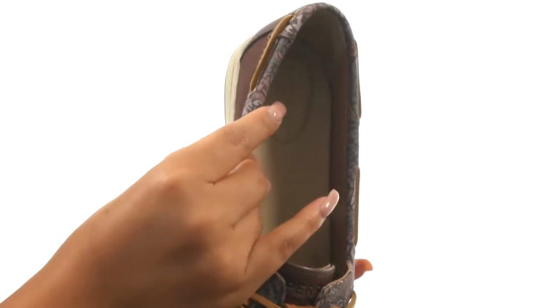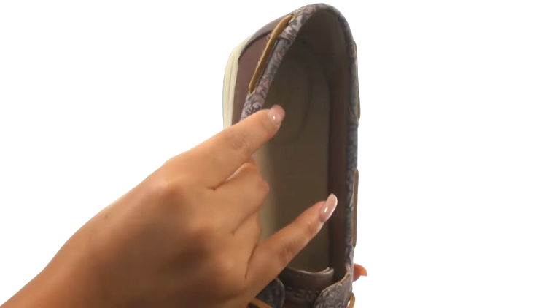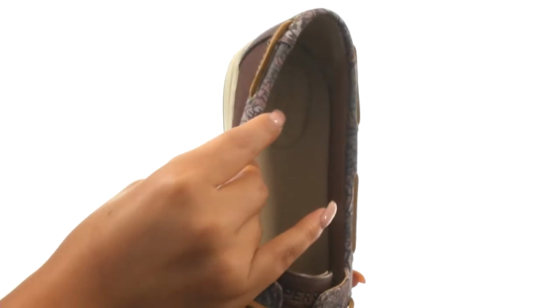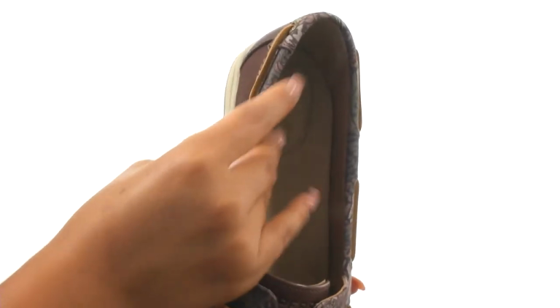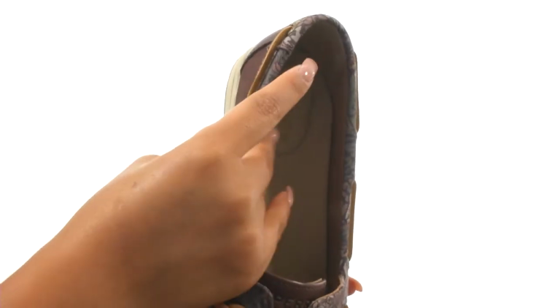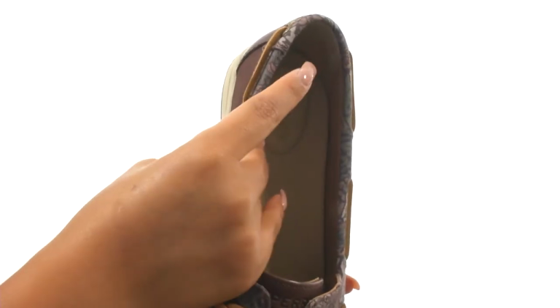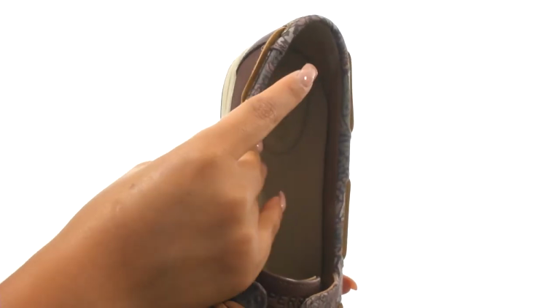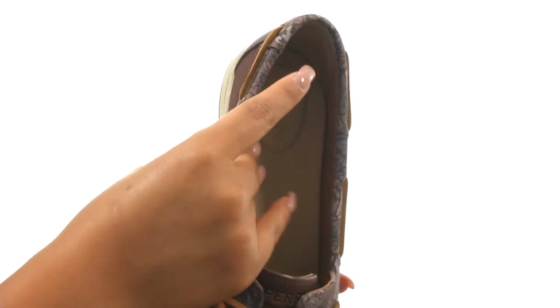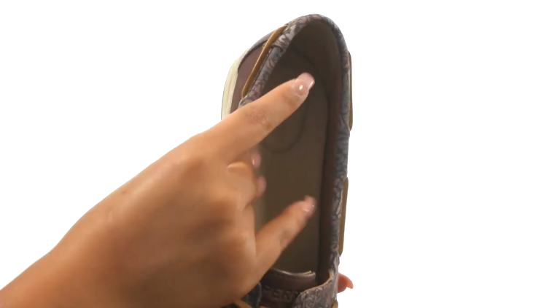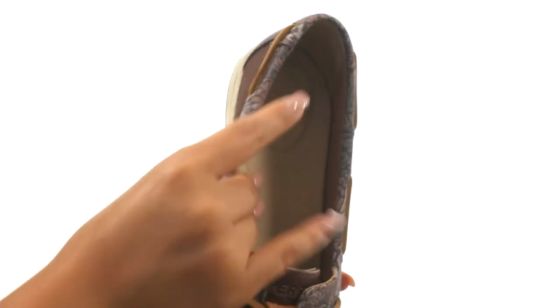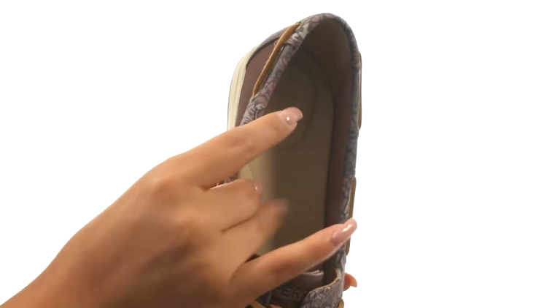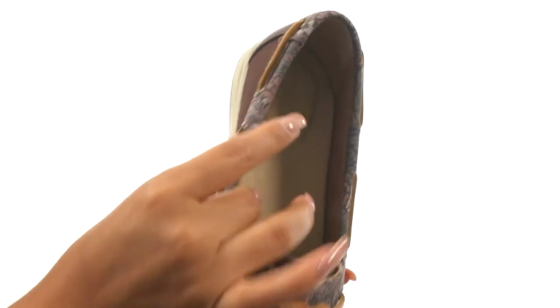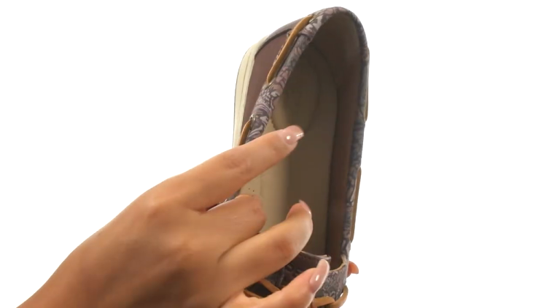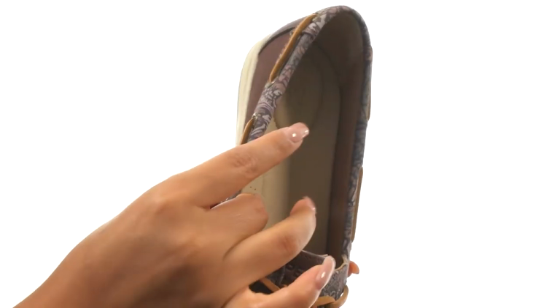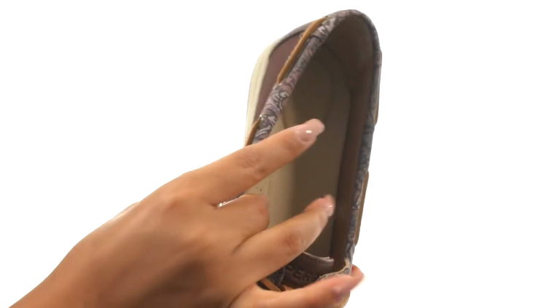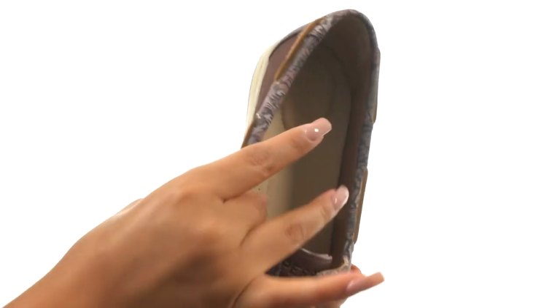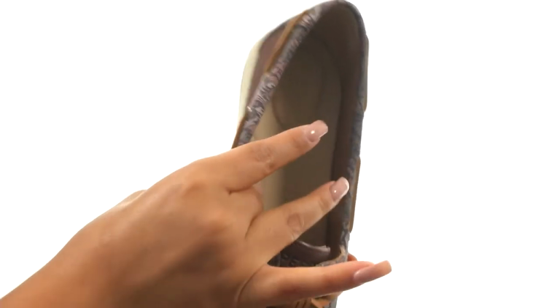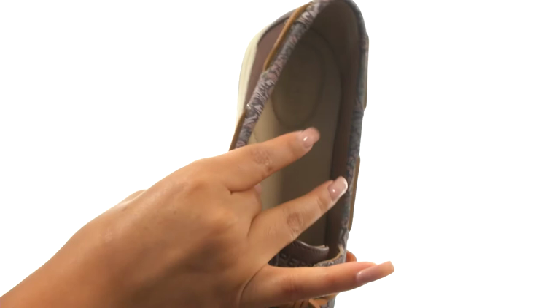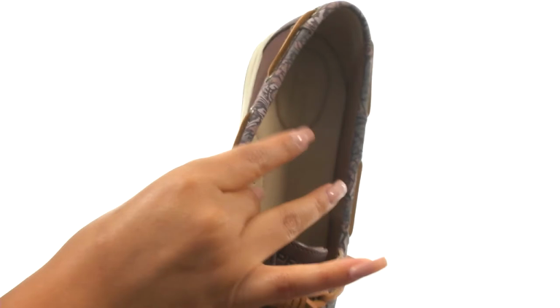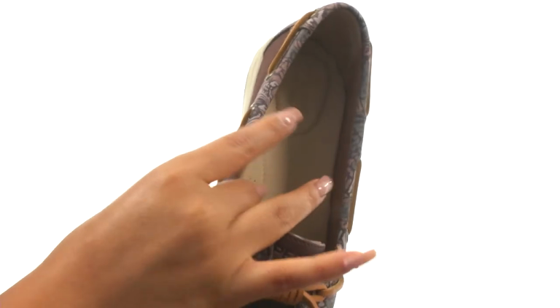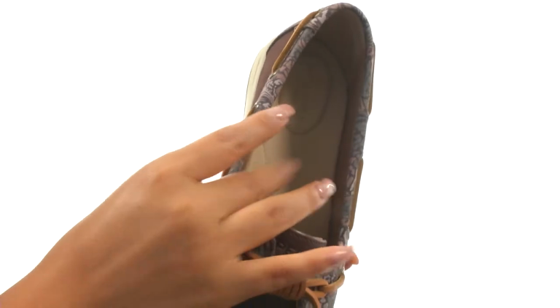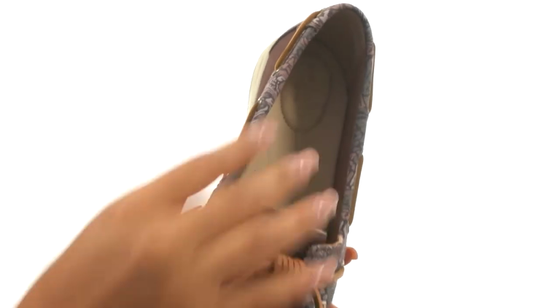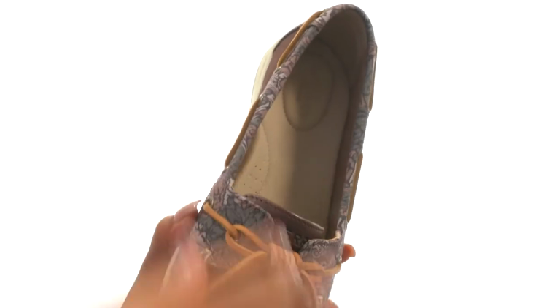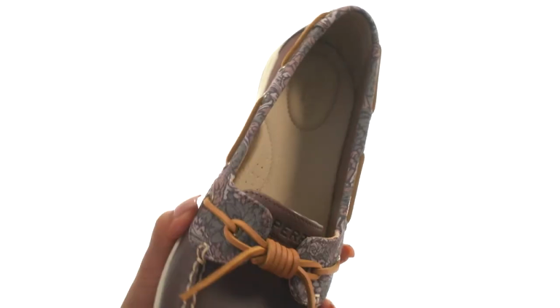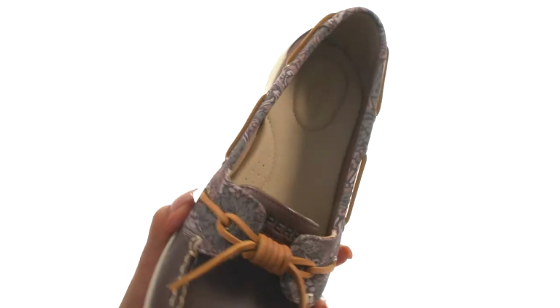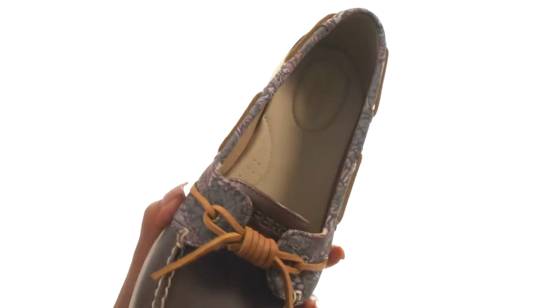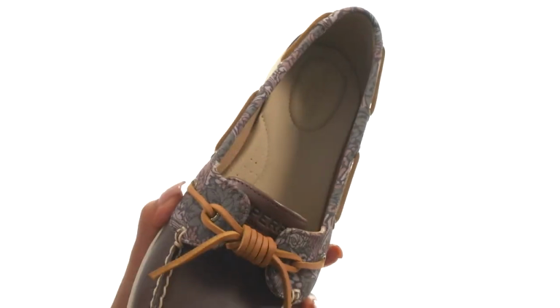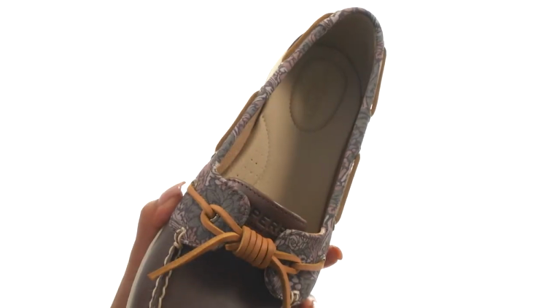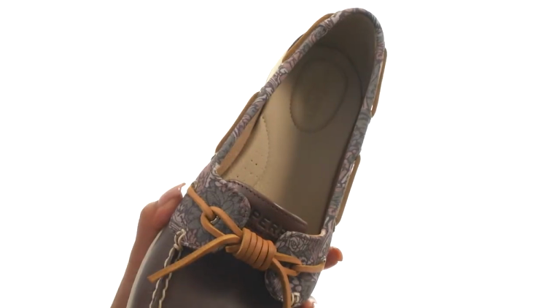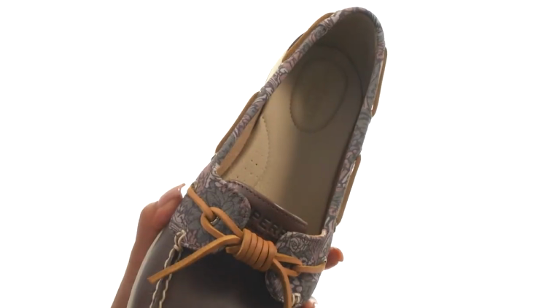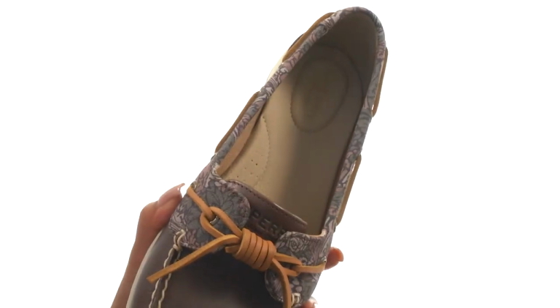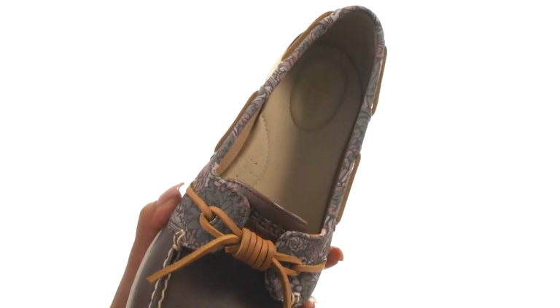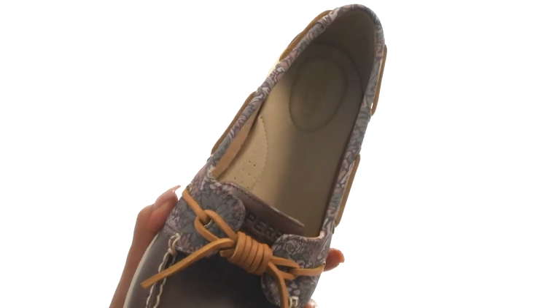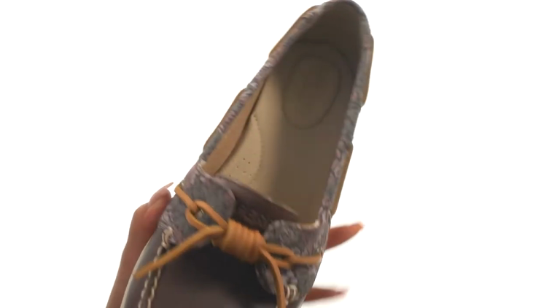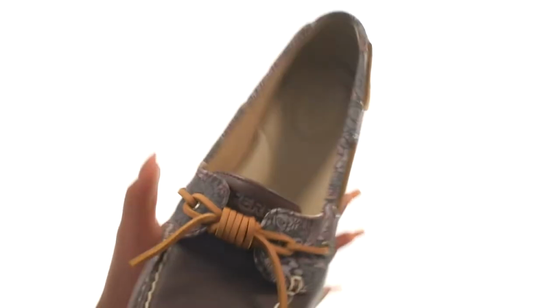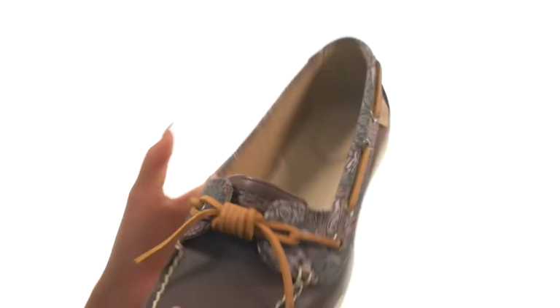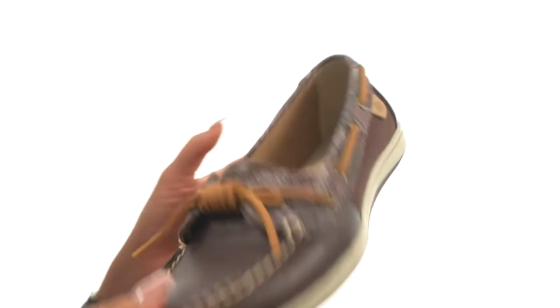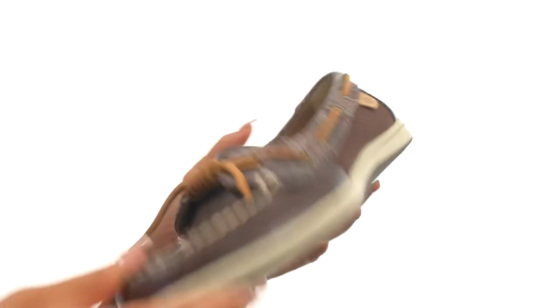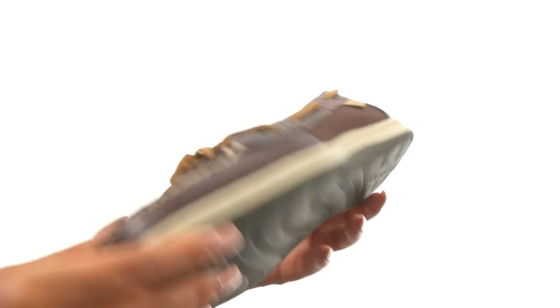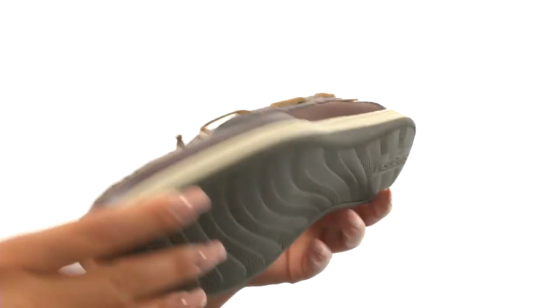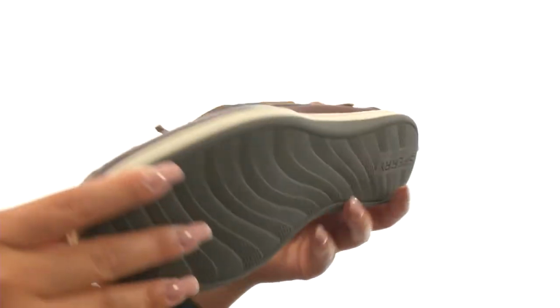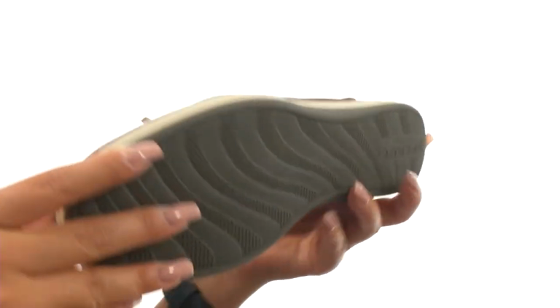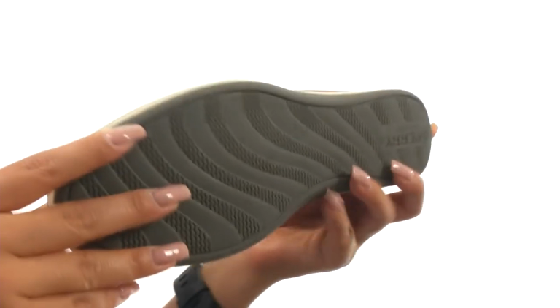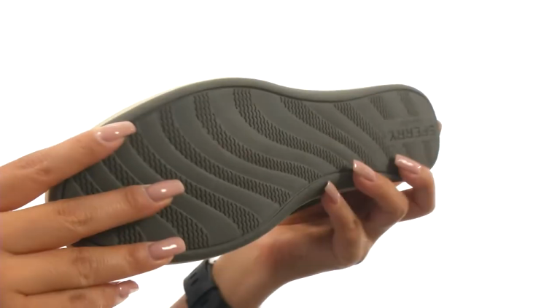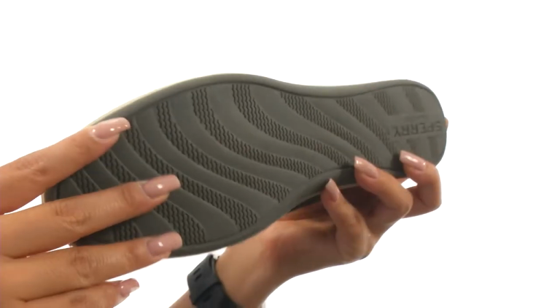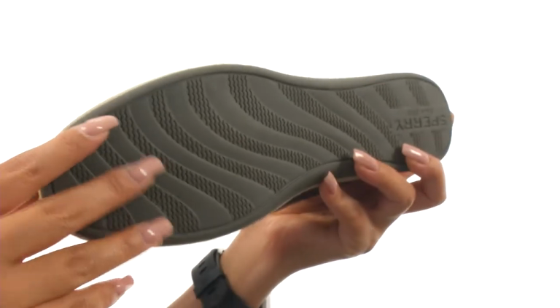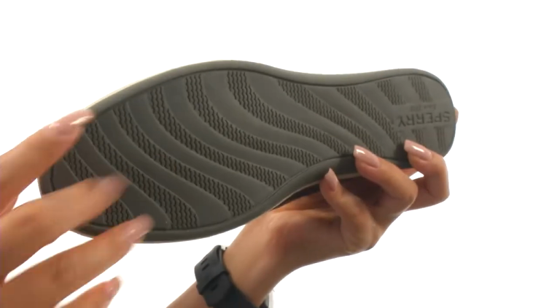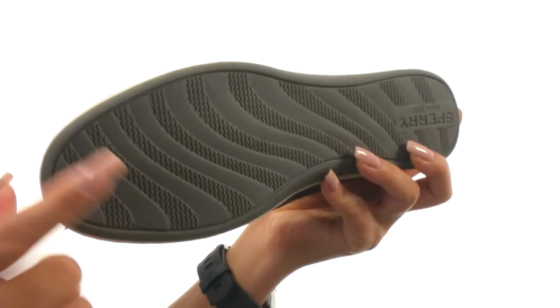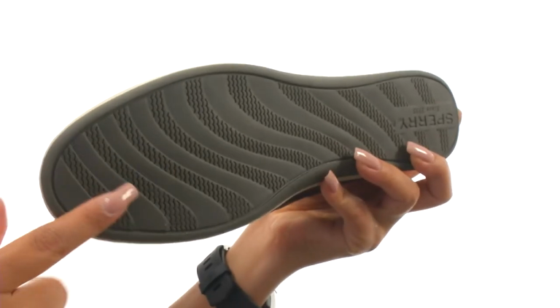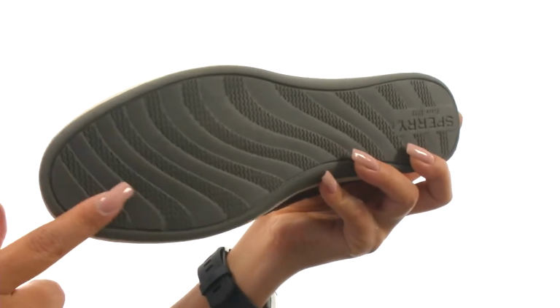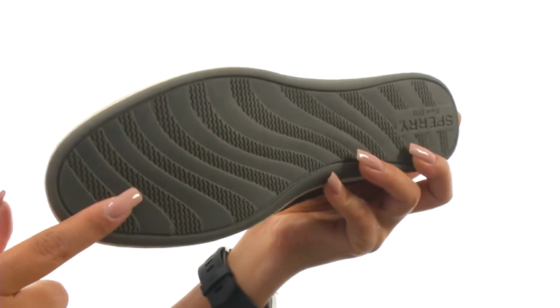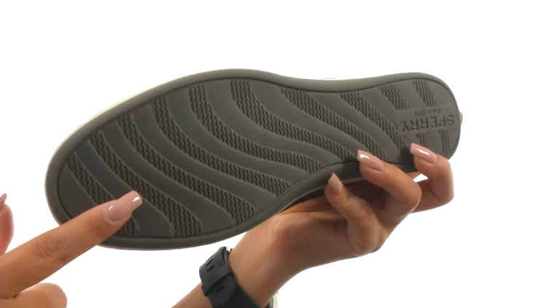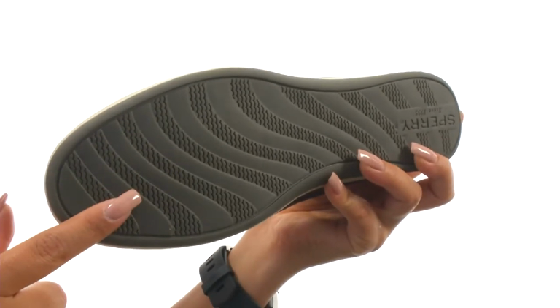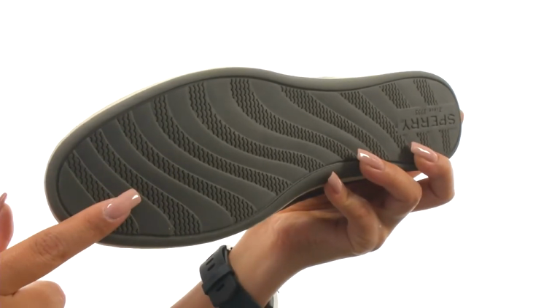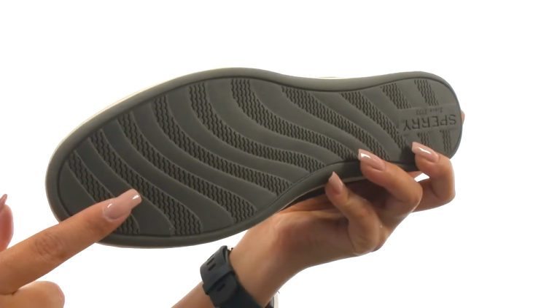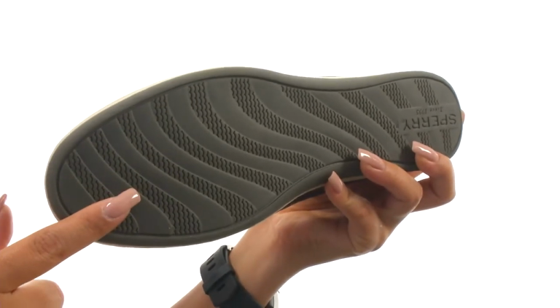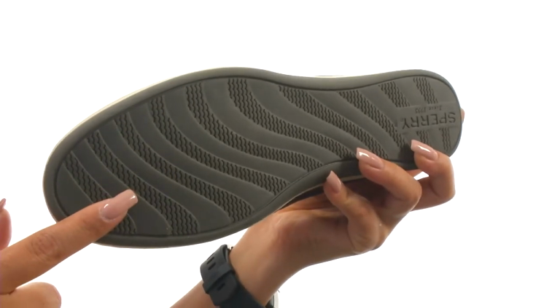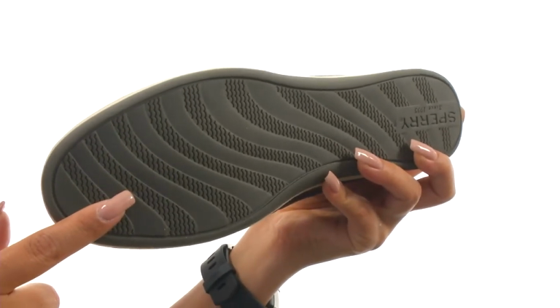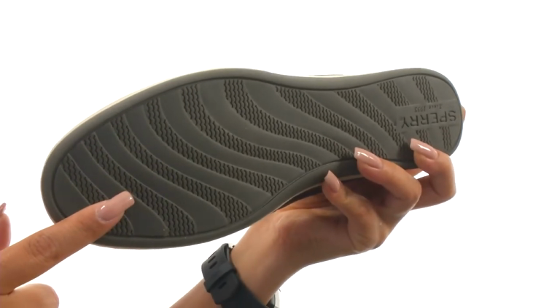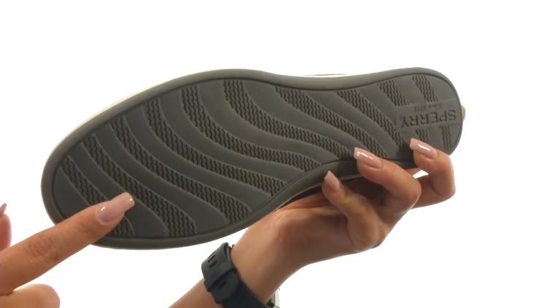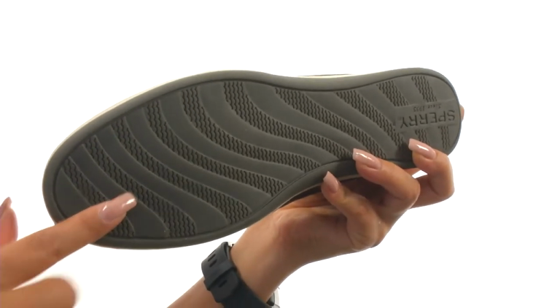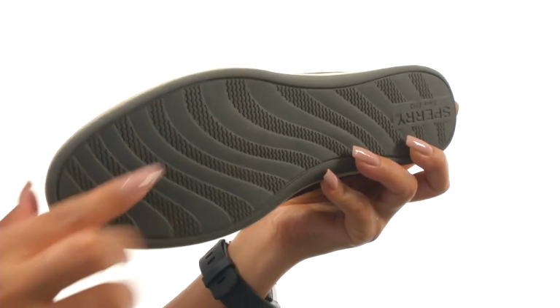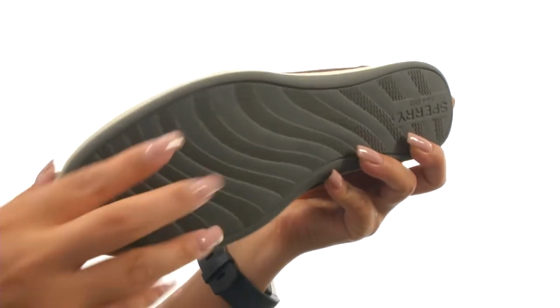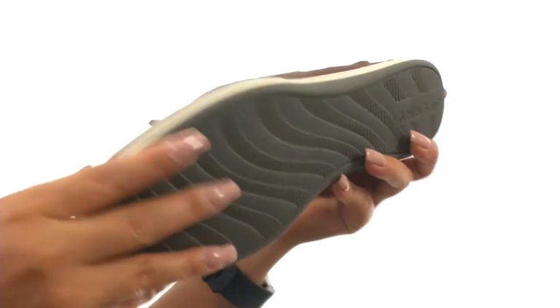There's a cushioned footbed with arch support for all day comfort. Down at the bottom, there's a non-marking rubber outsole.